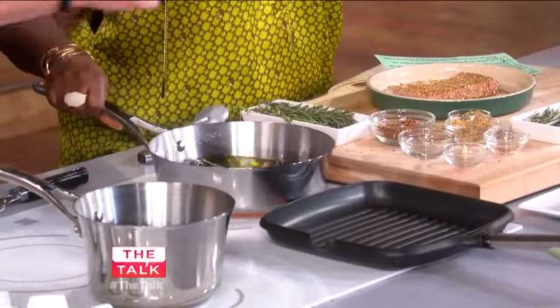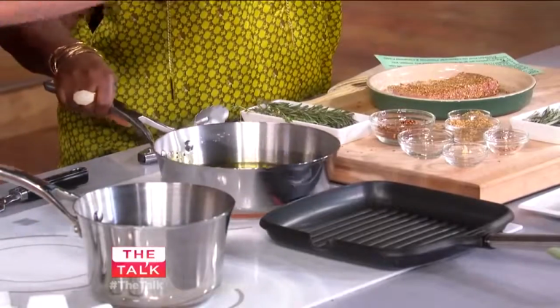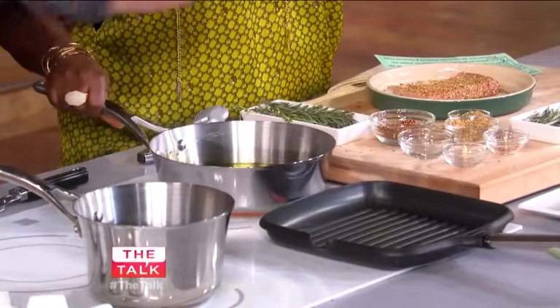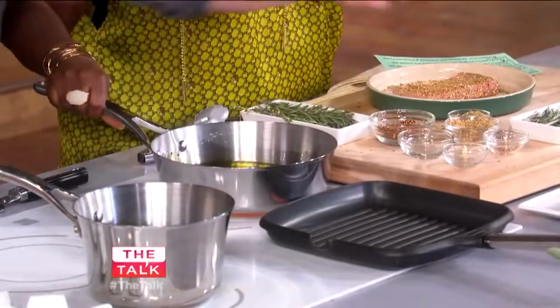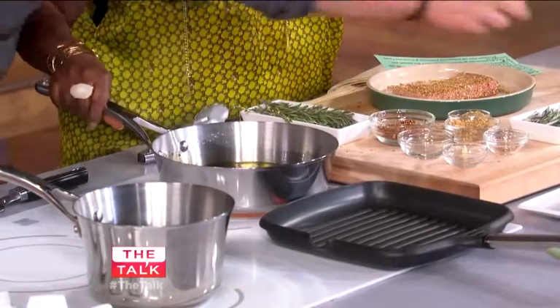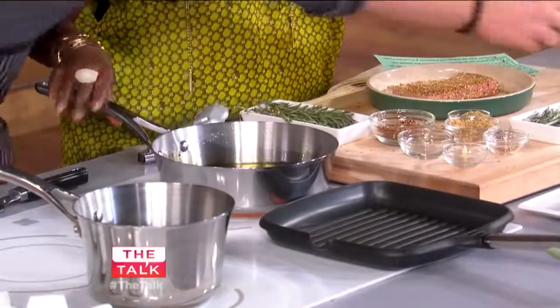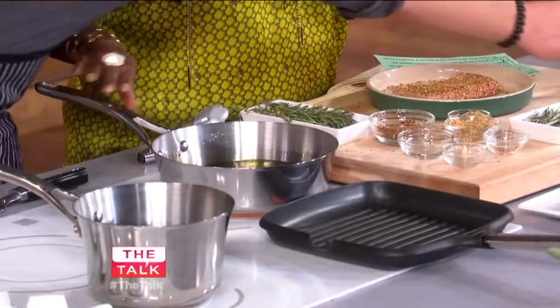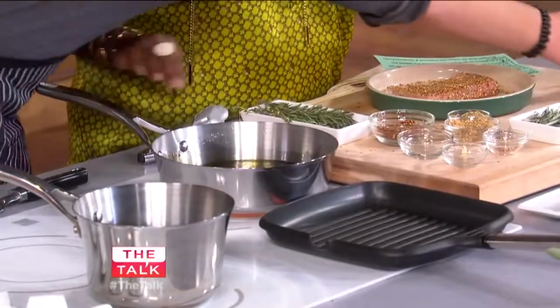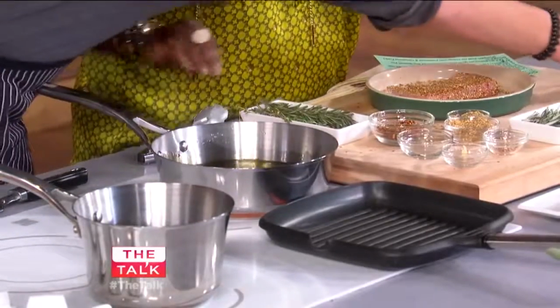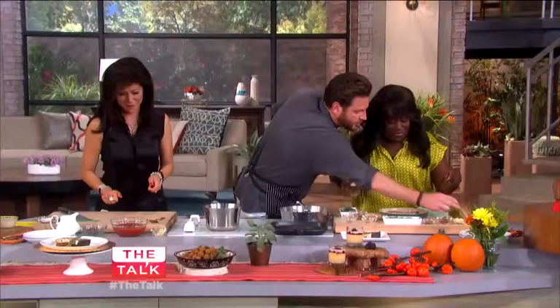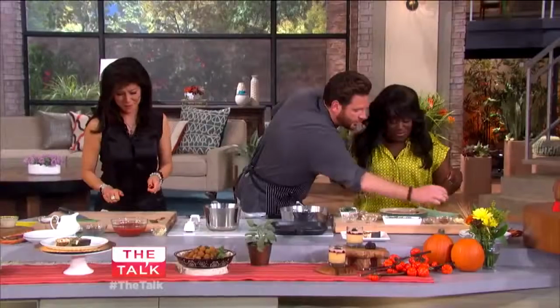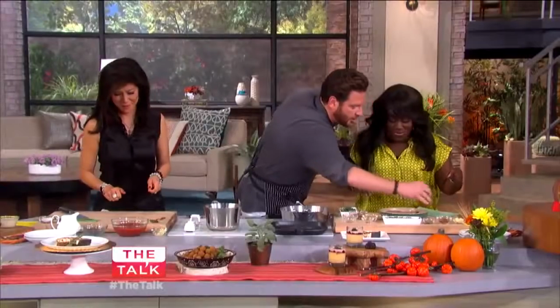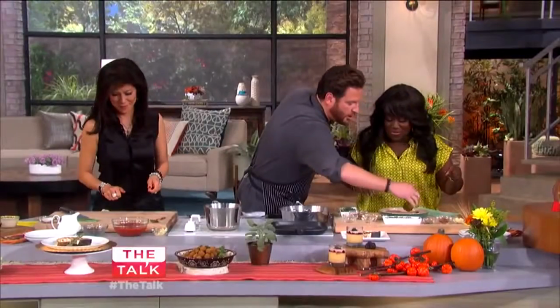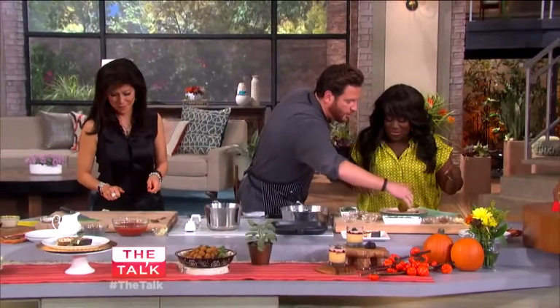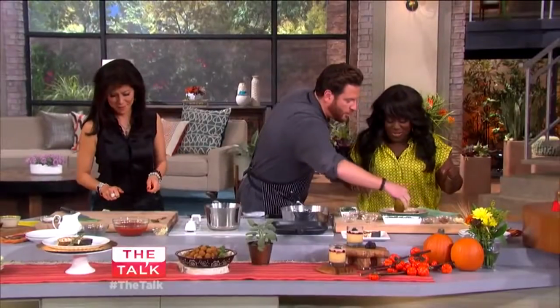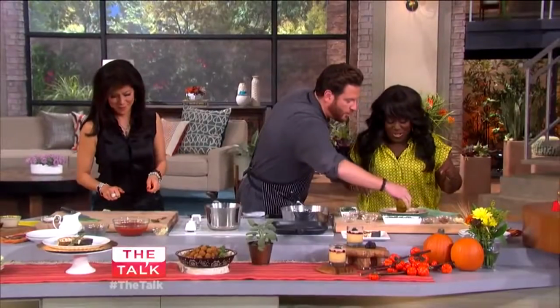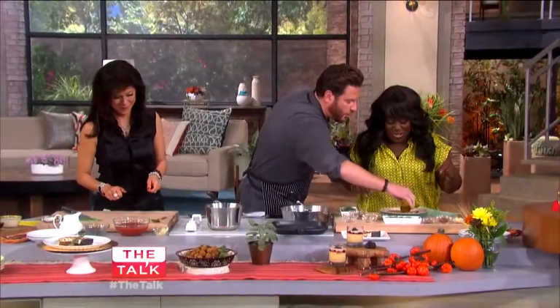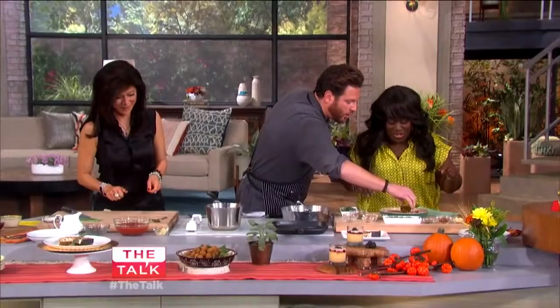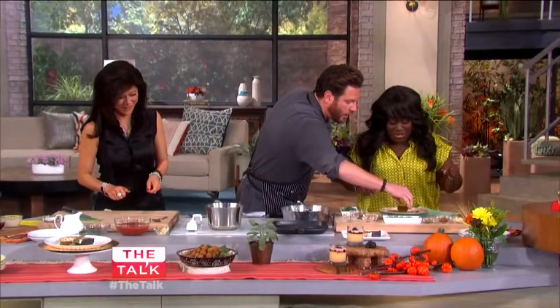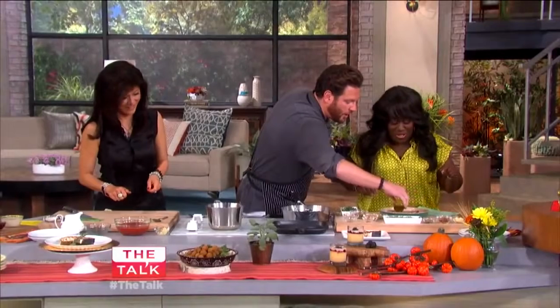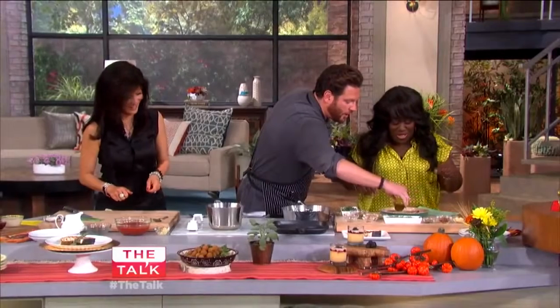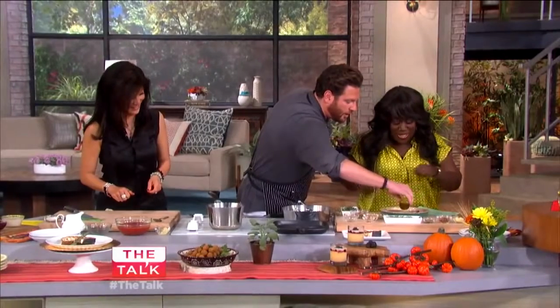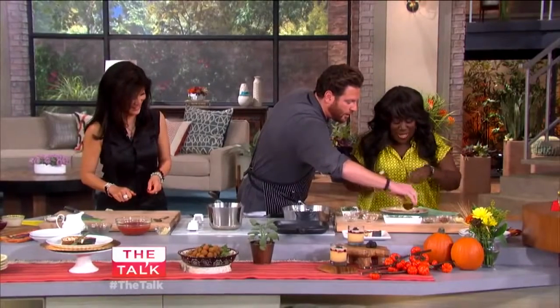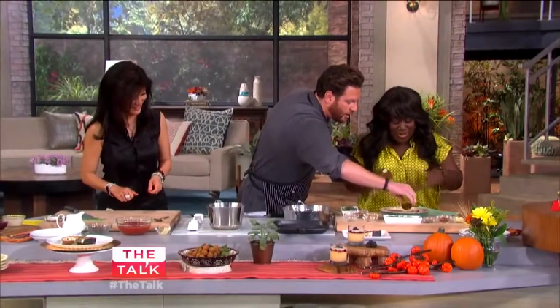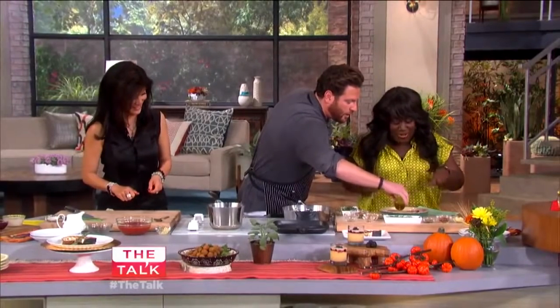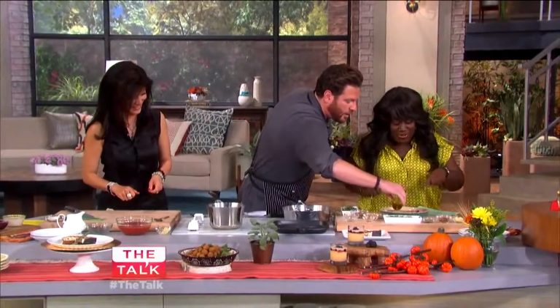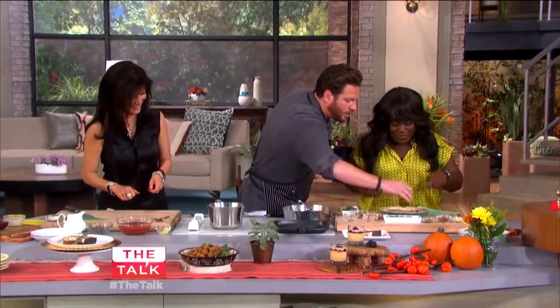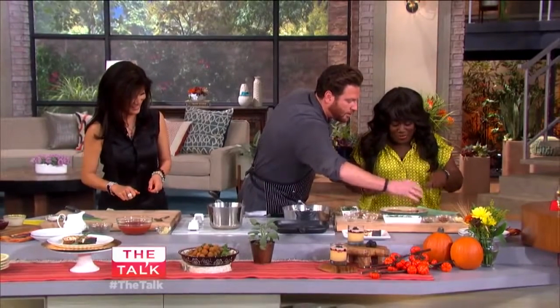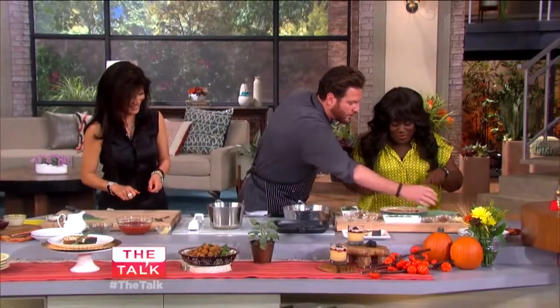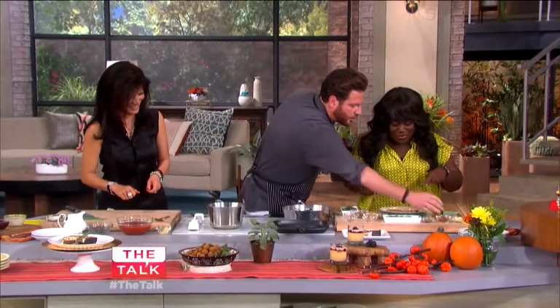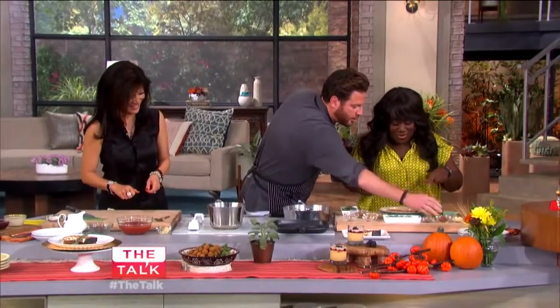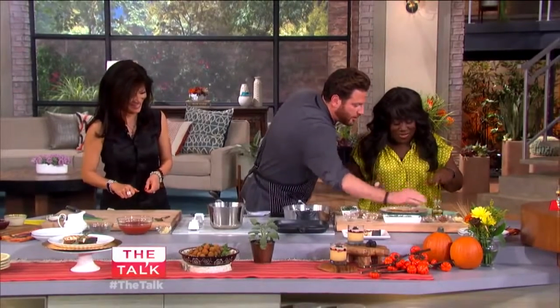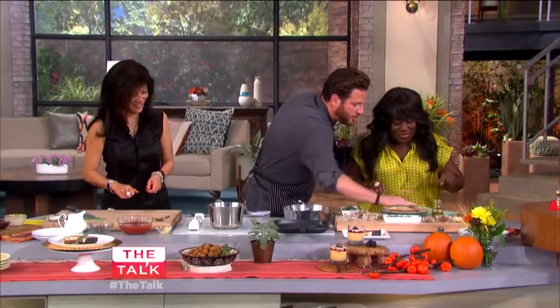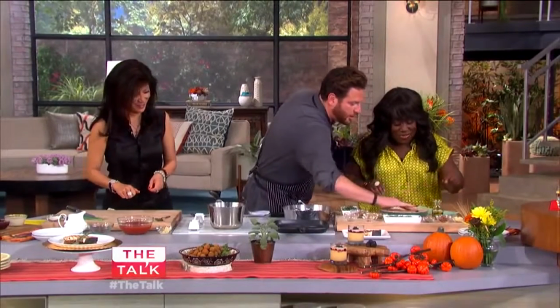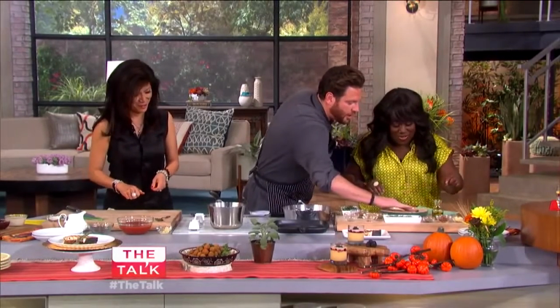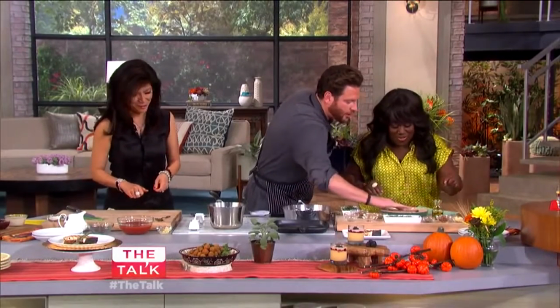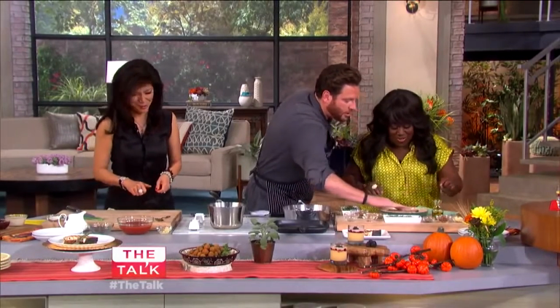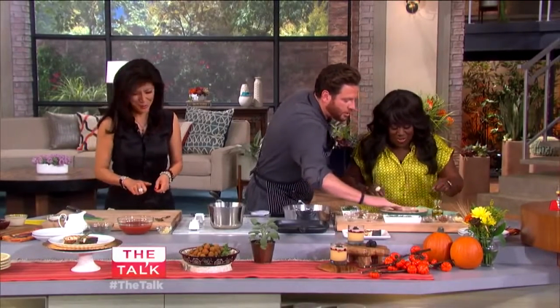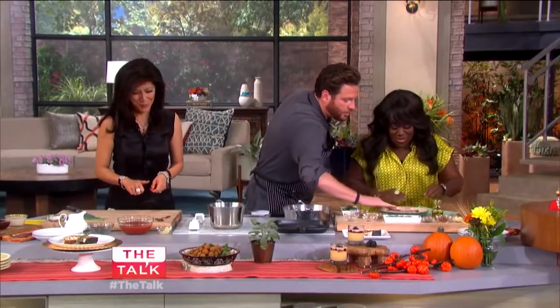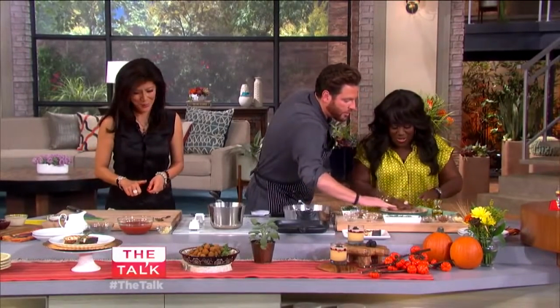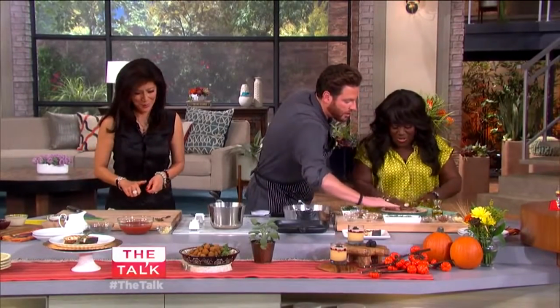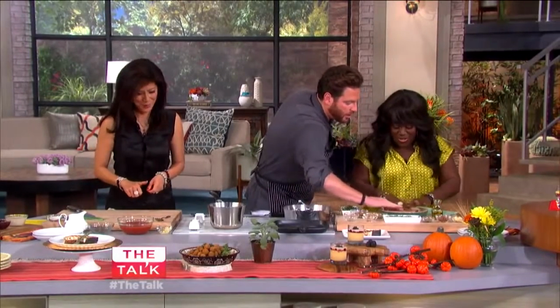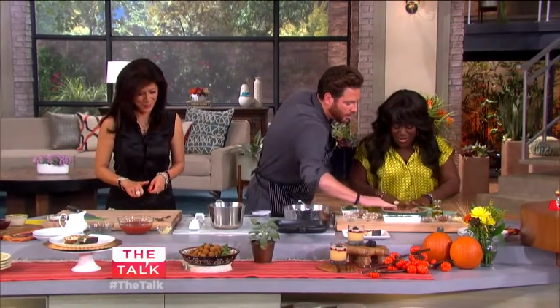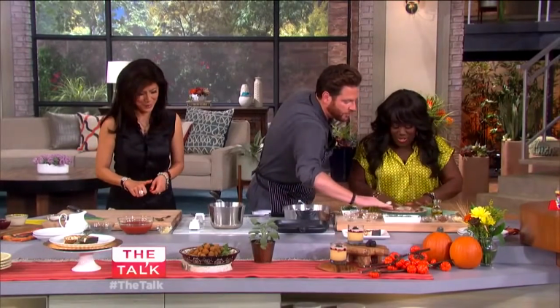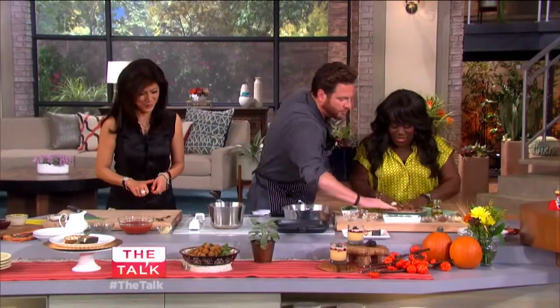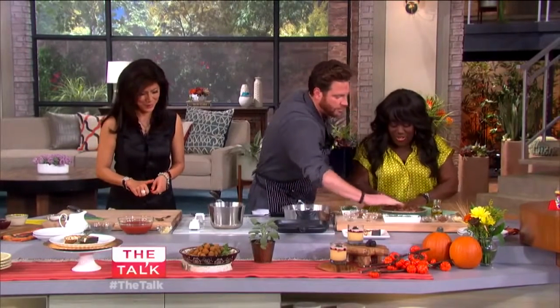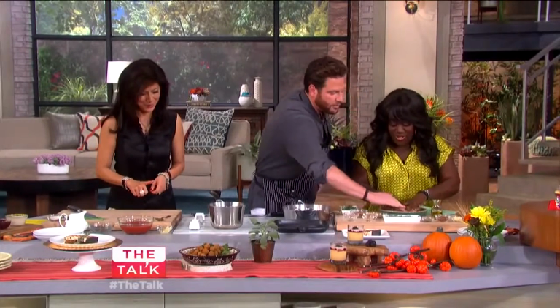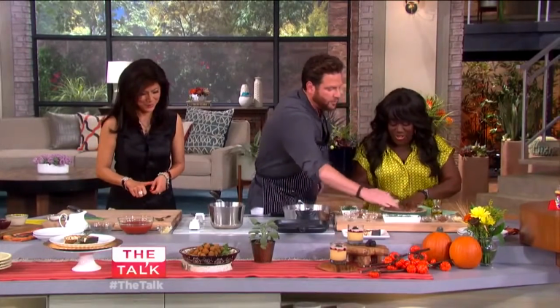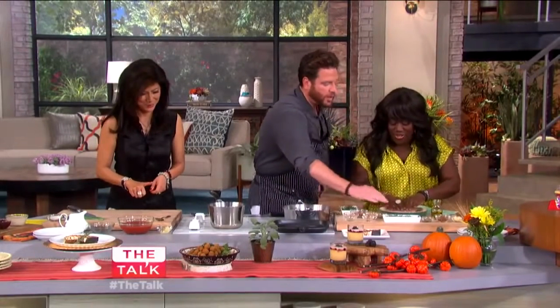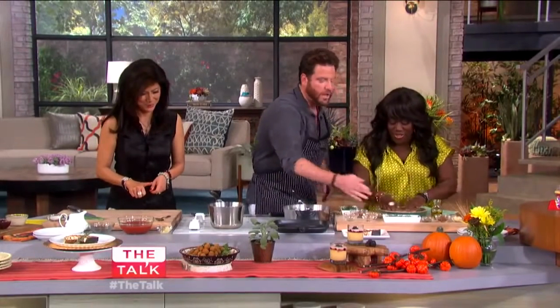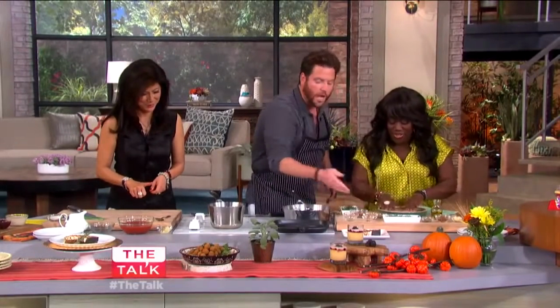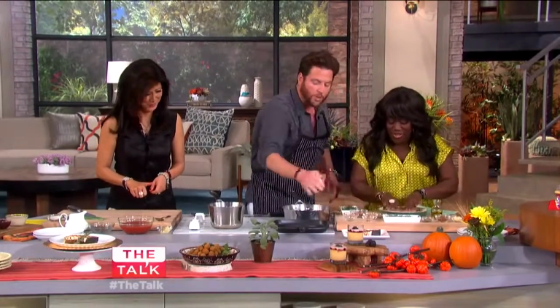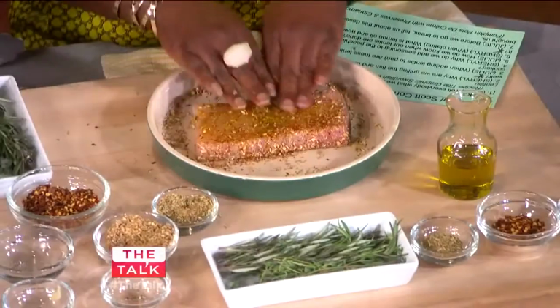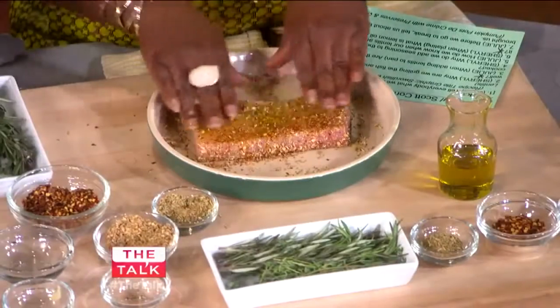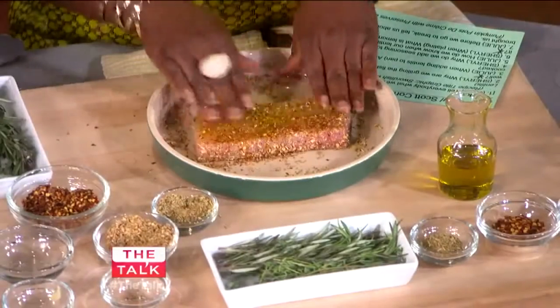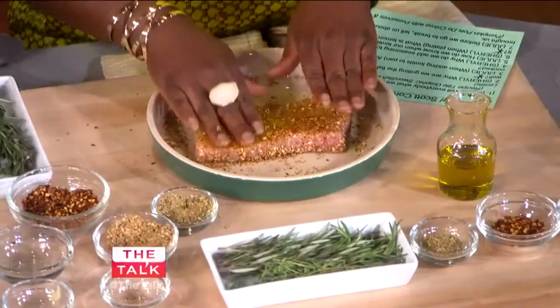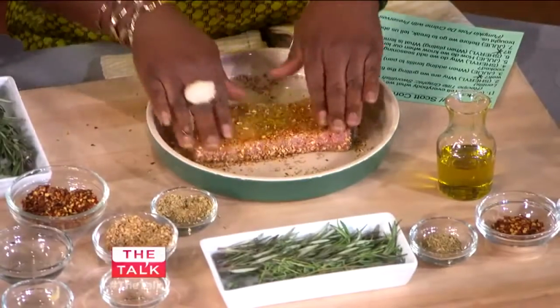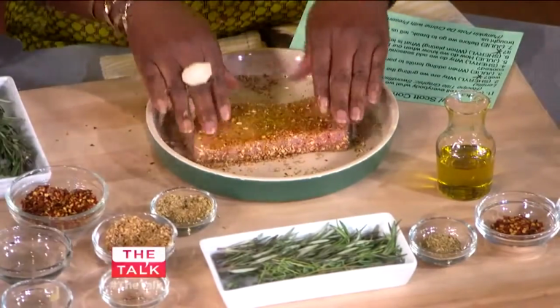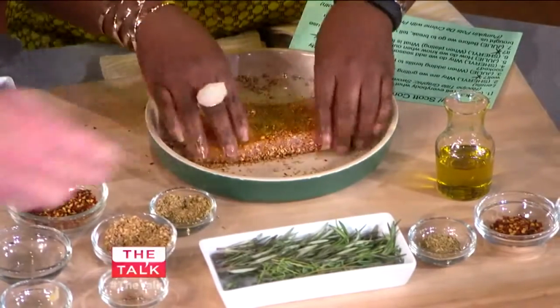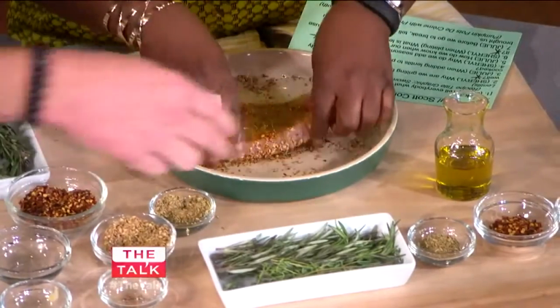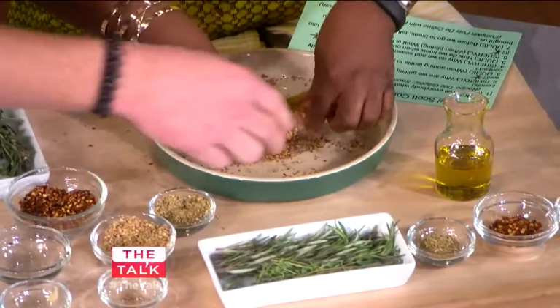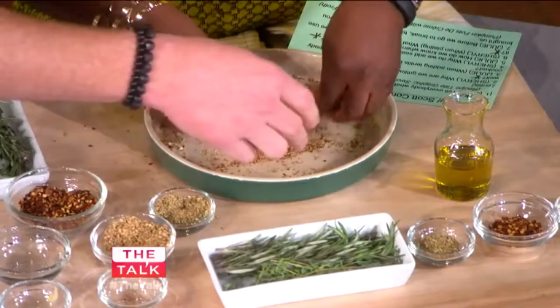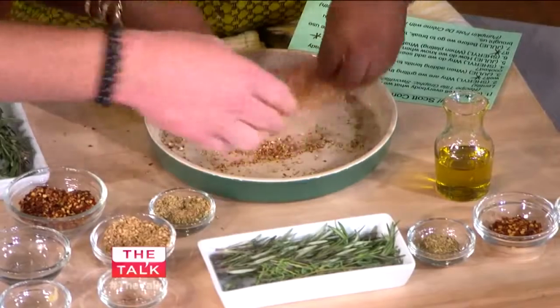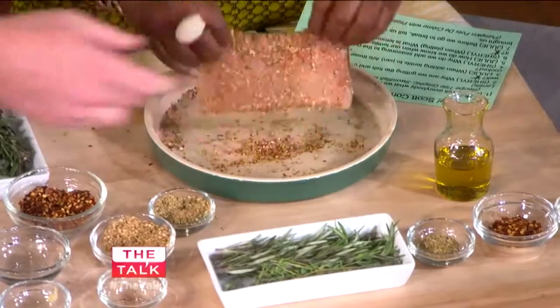Now we drizzle a little bit of oil on the swordfish and put it right on the grill pan, just like that.